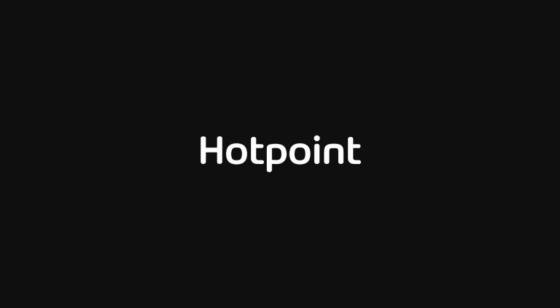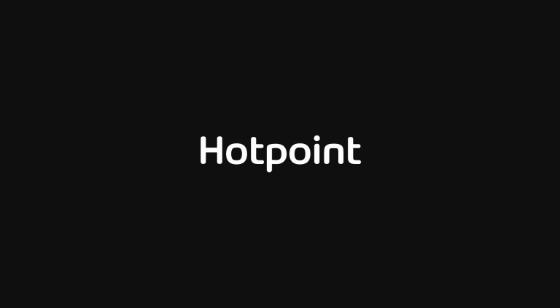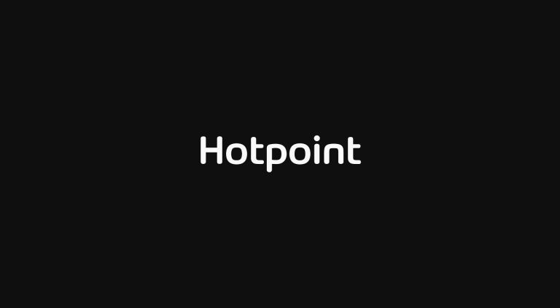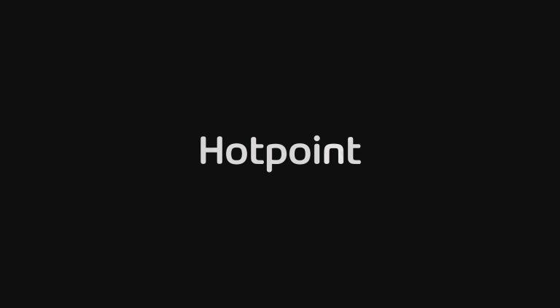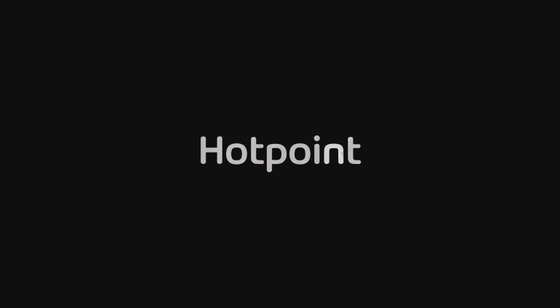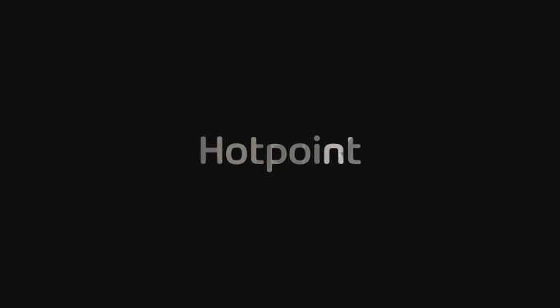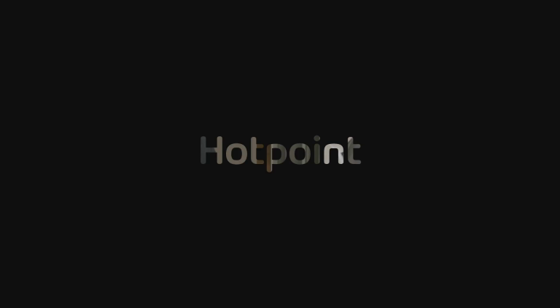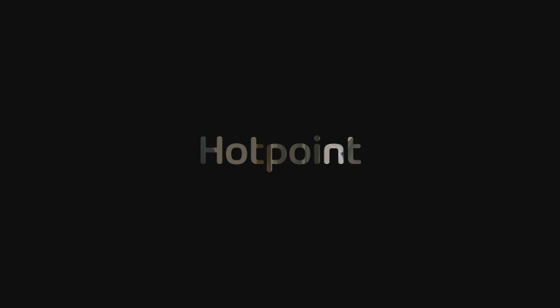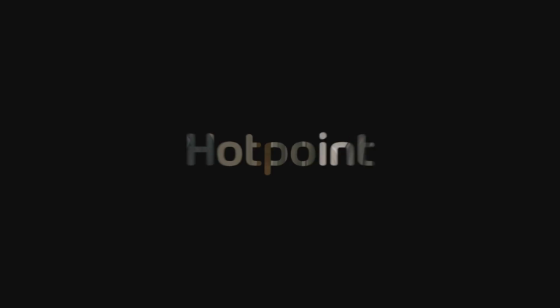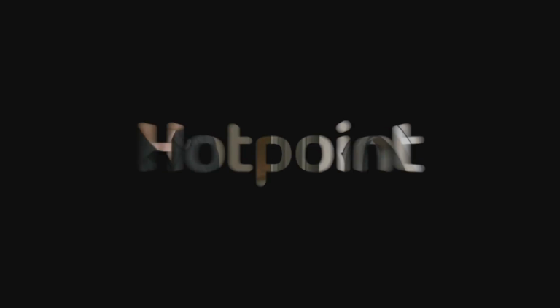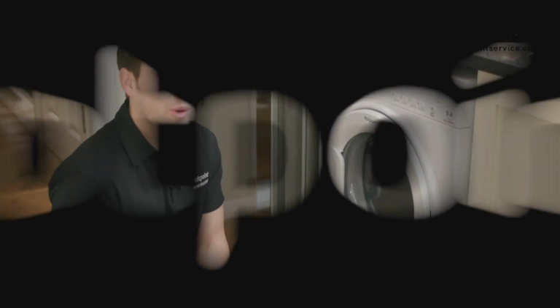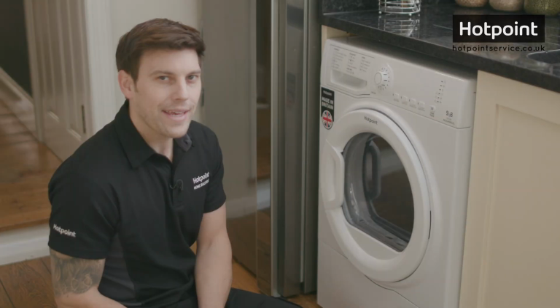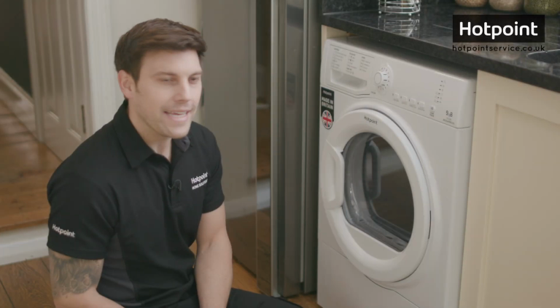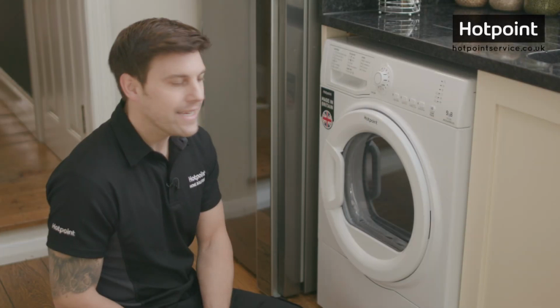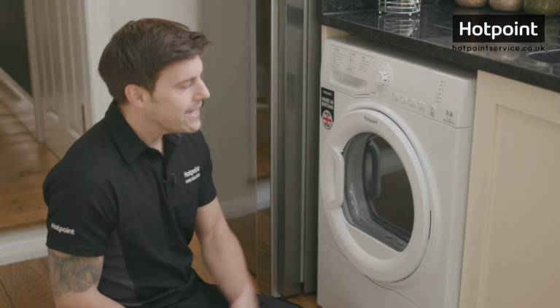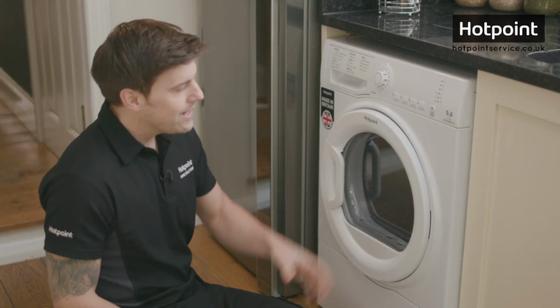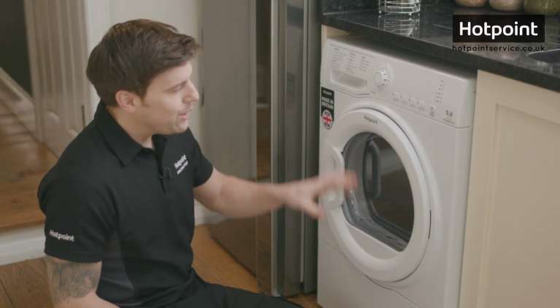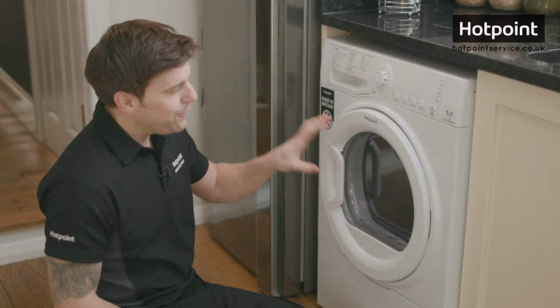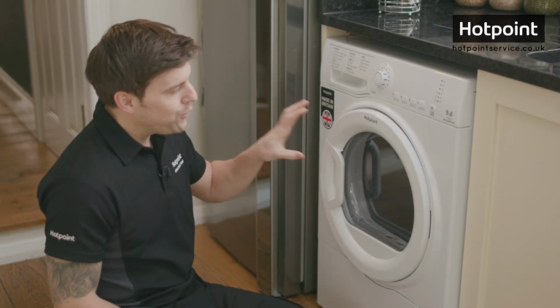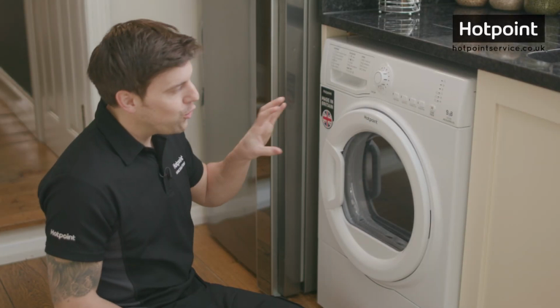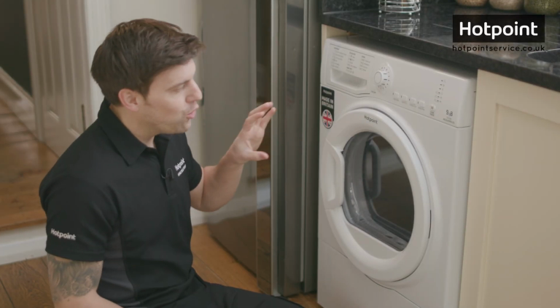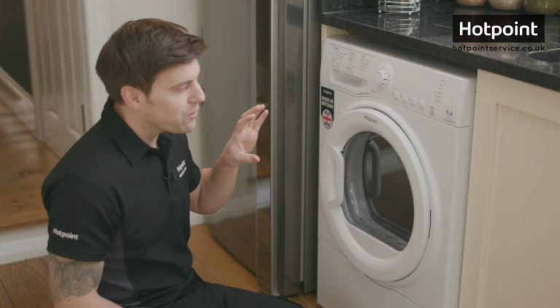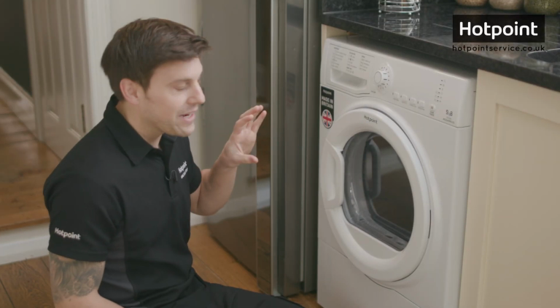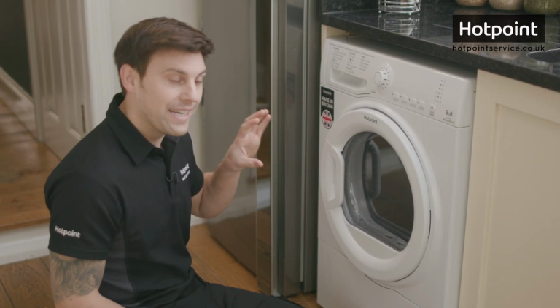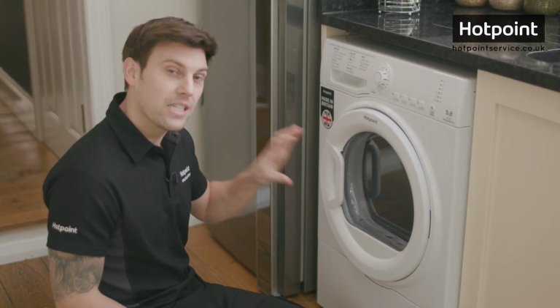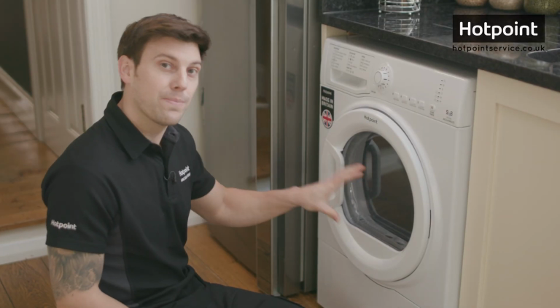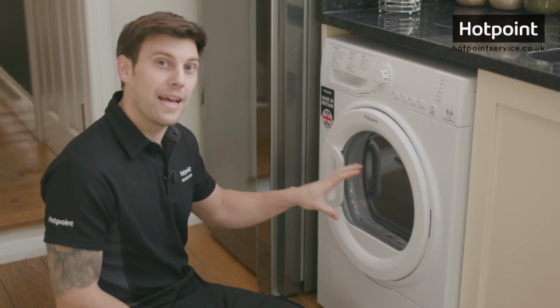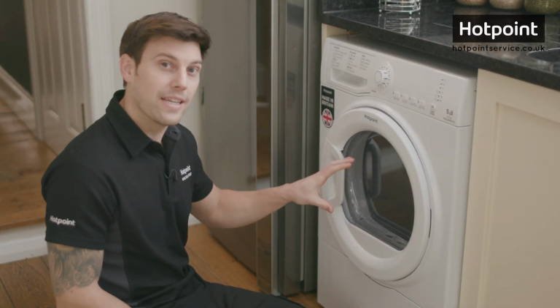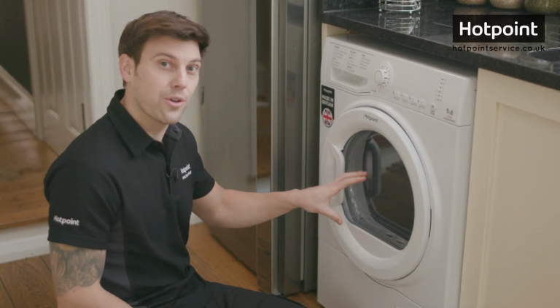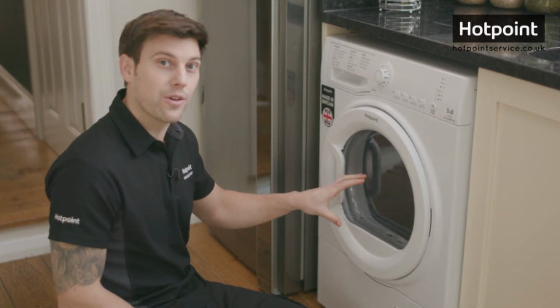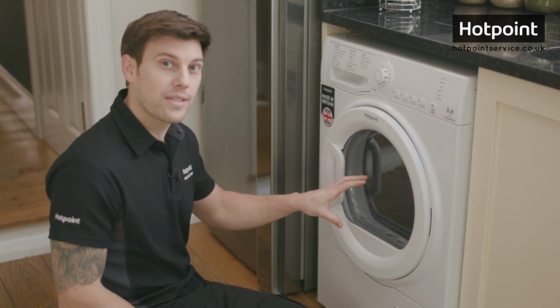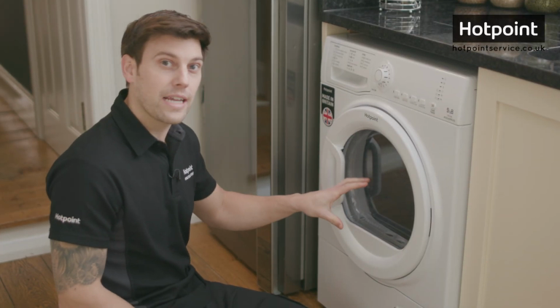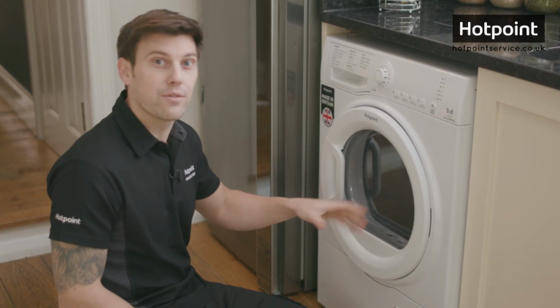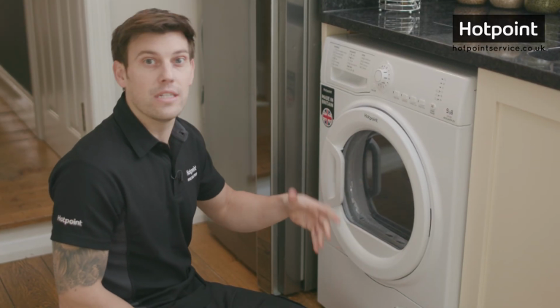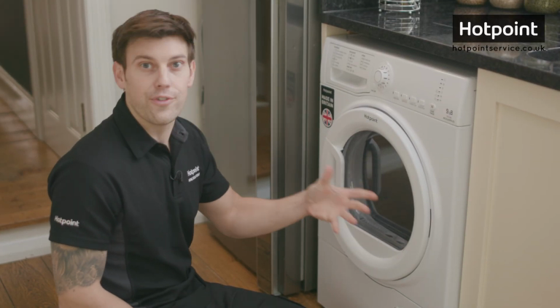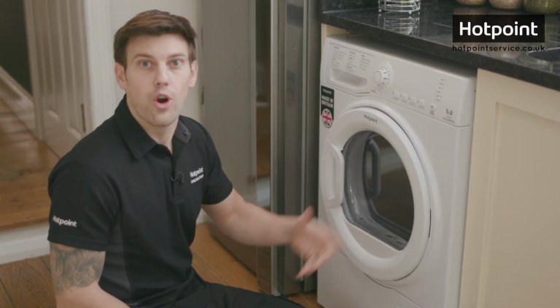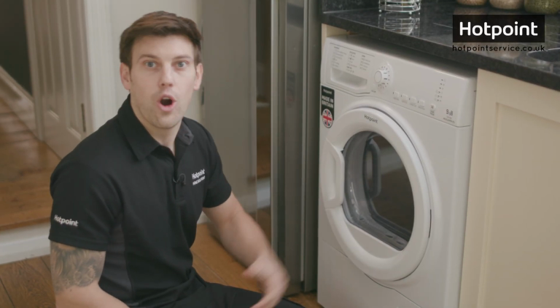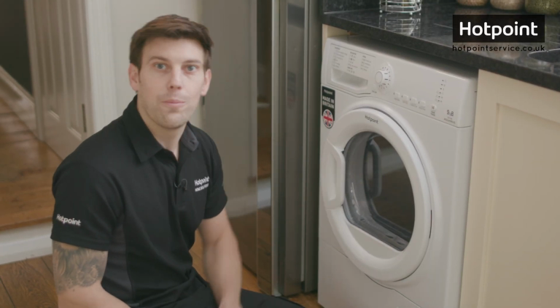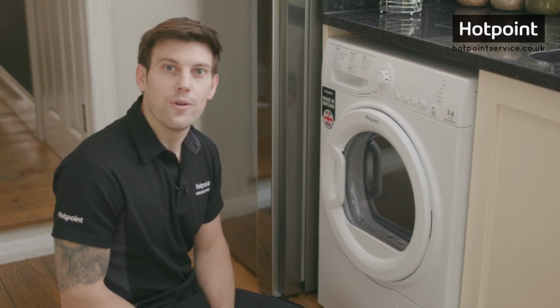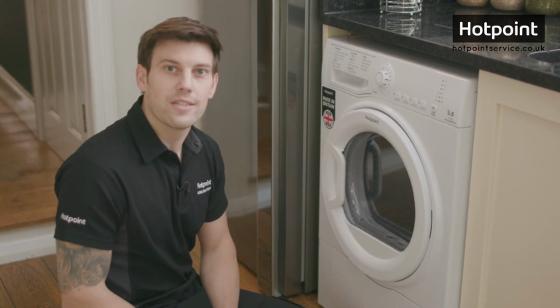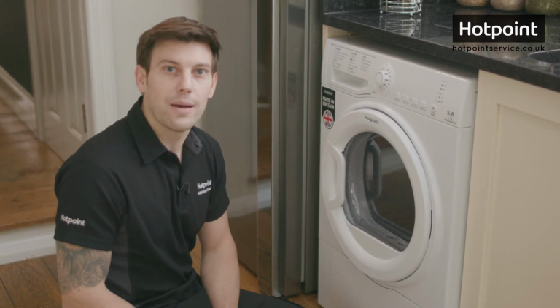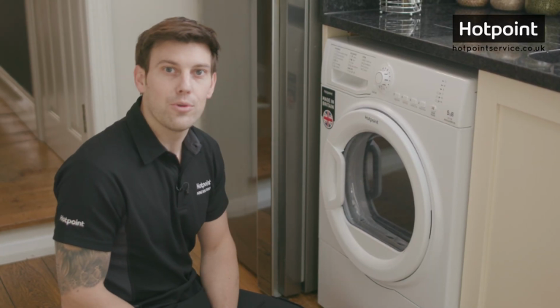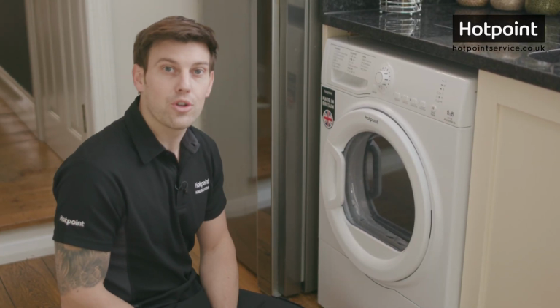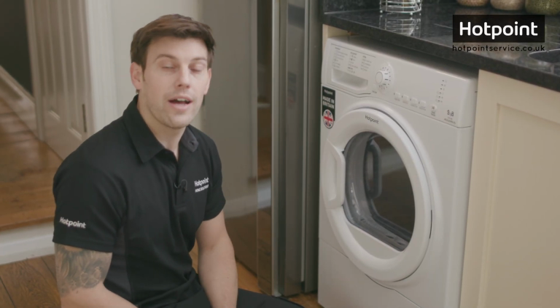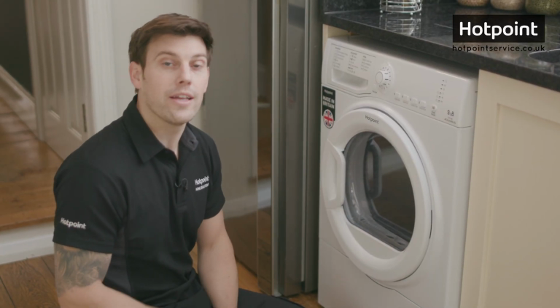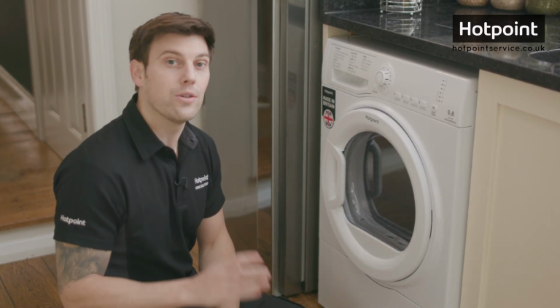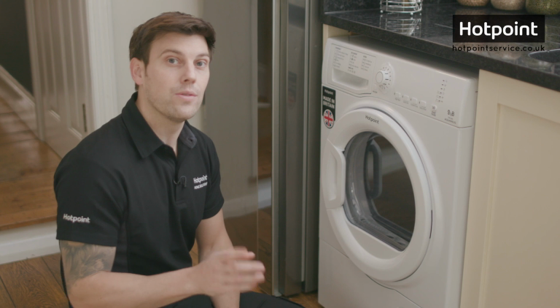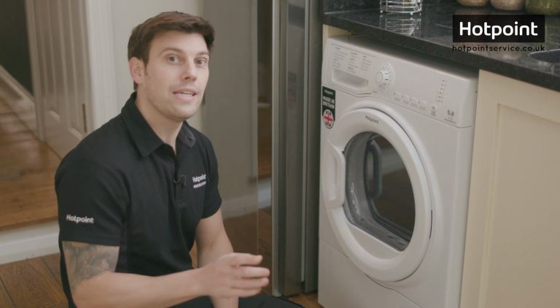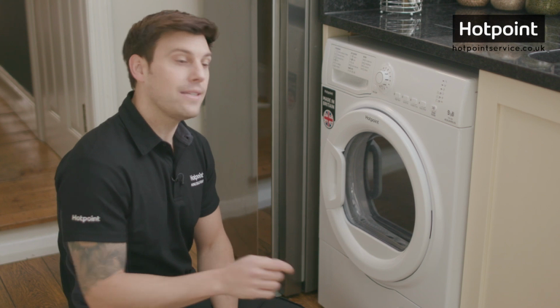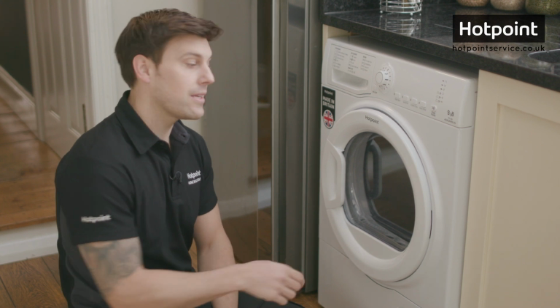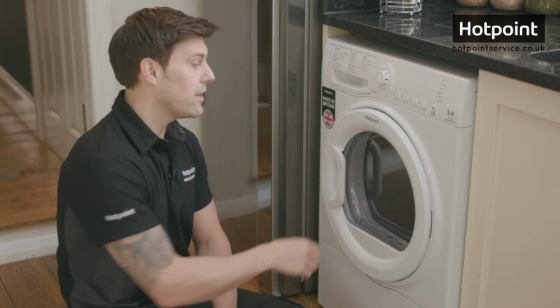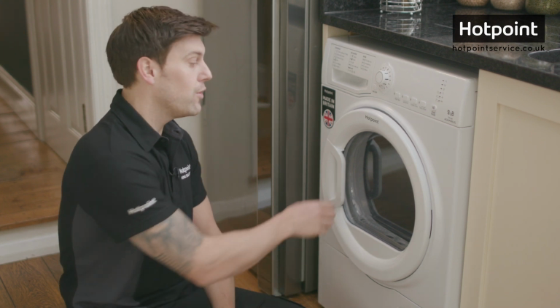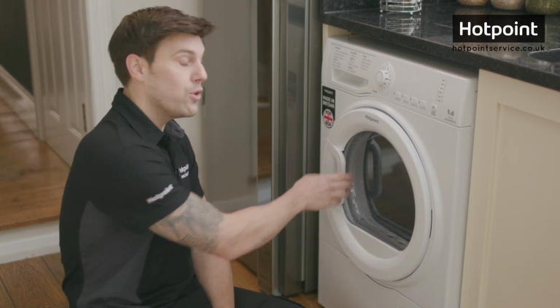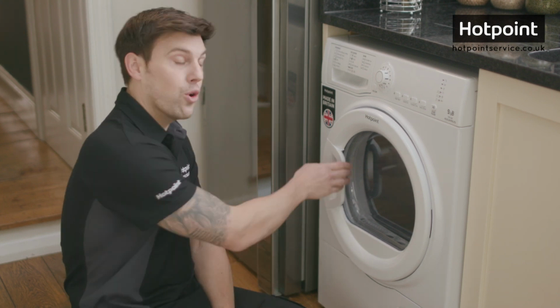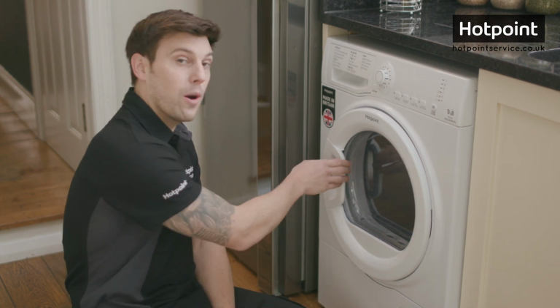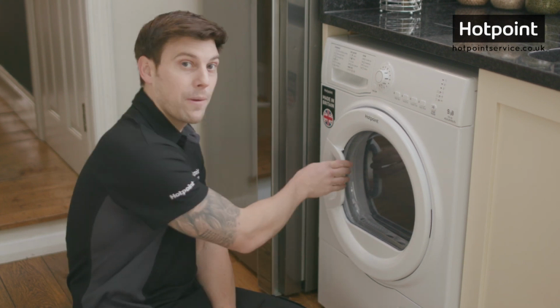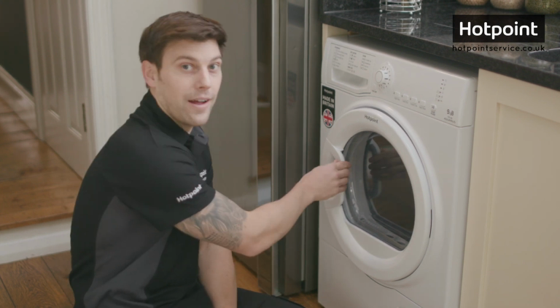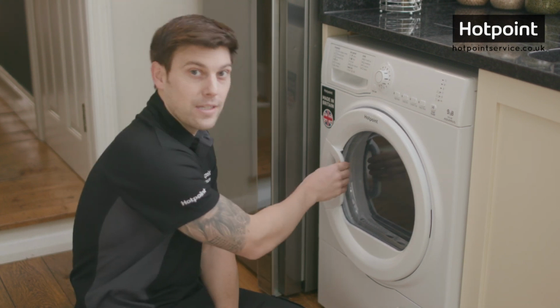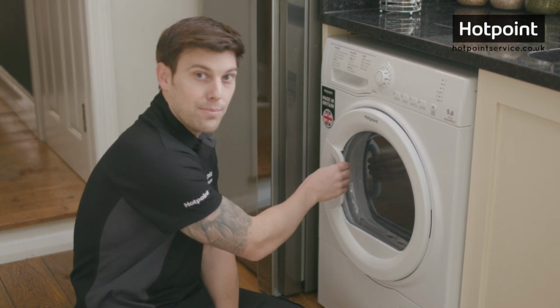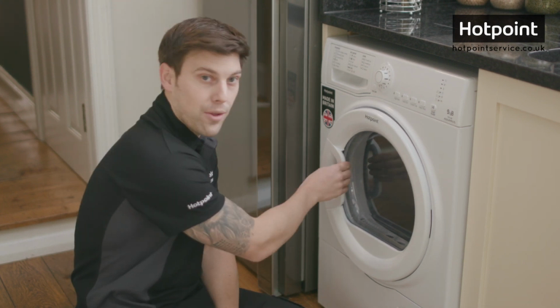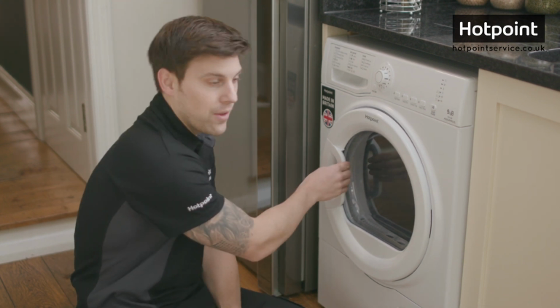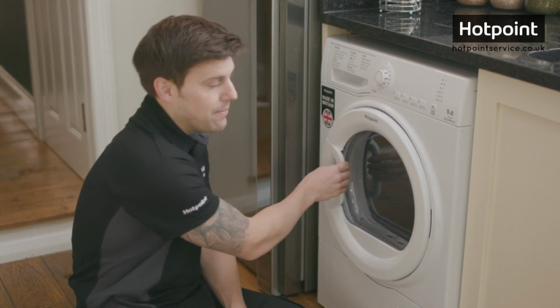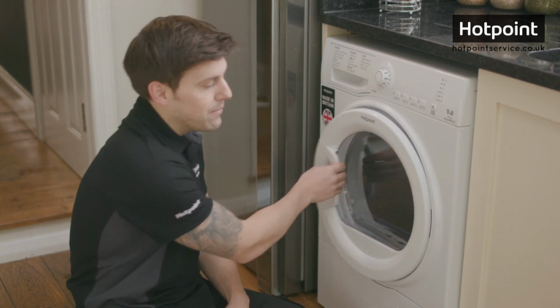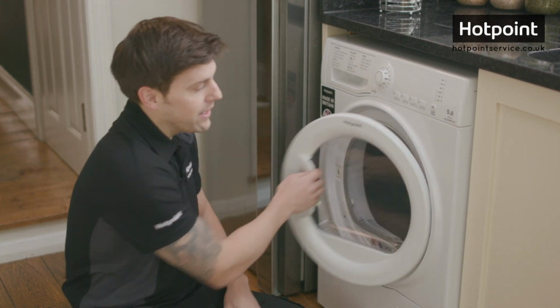Hi, Bryn here with a quickie. If you're ordering any spares or accessories for your Hotpoint tumble dryer, you'll need to know your appliance model number.